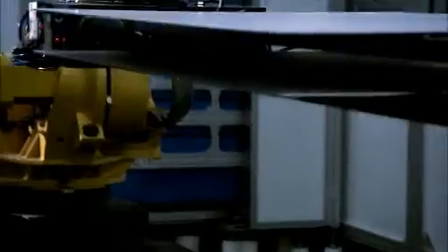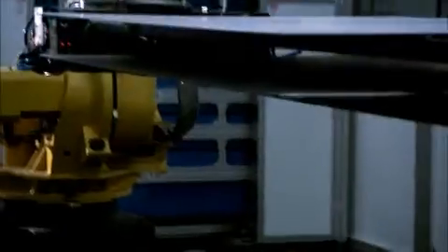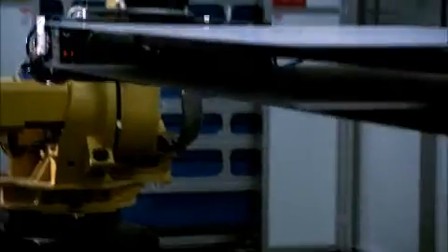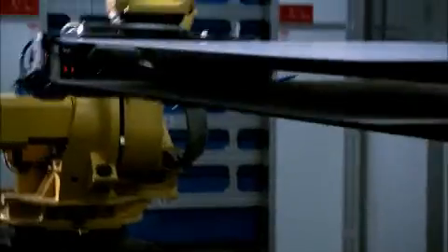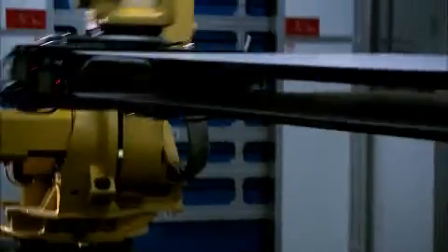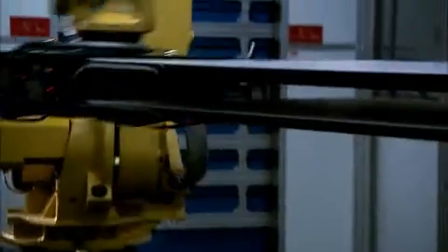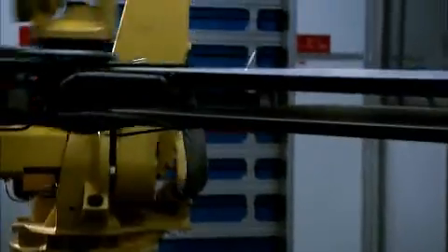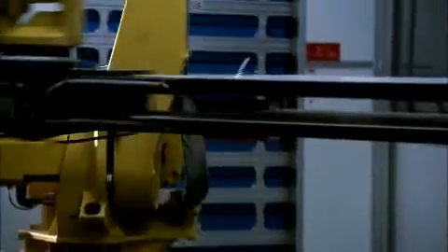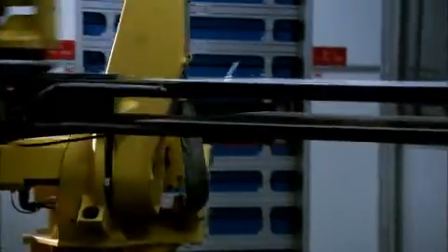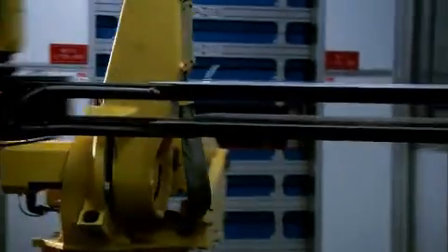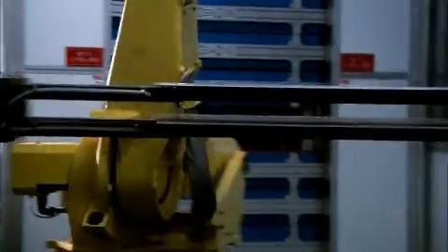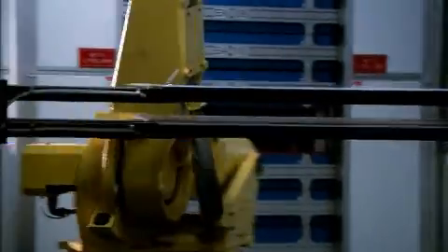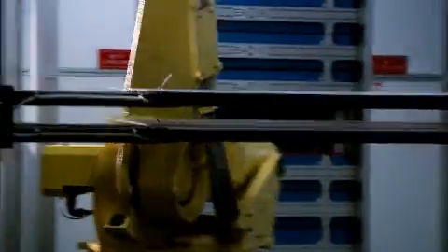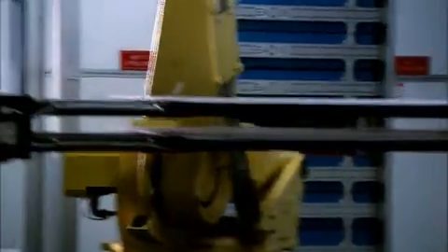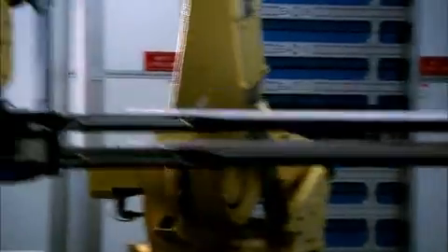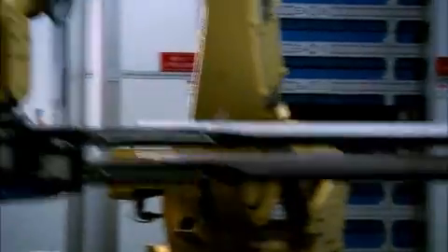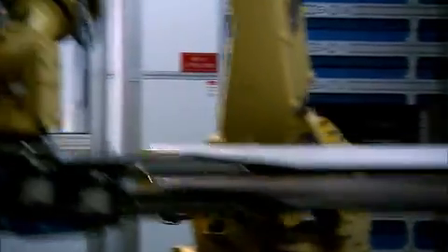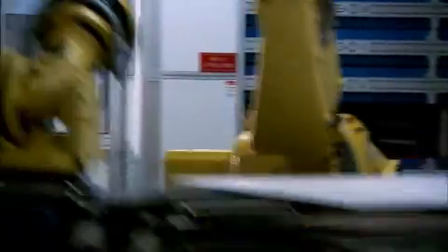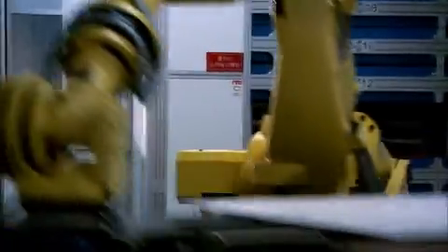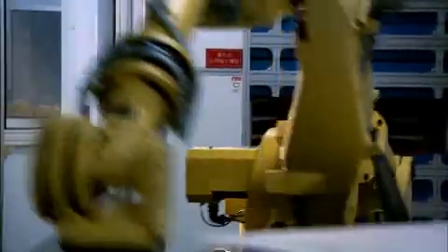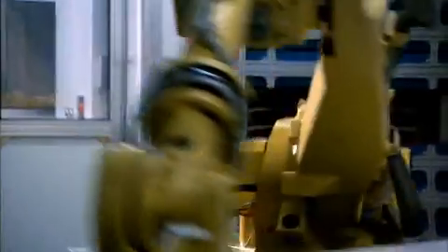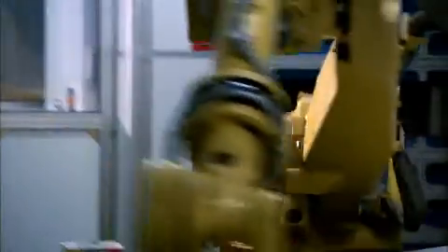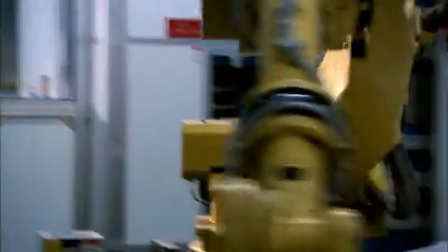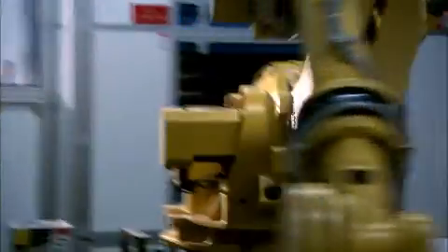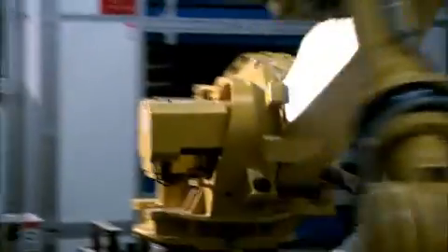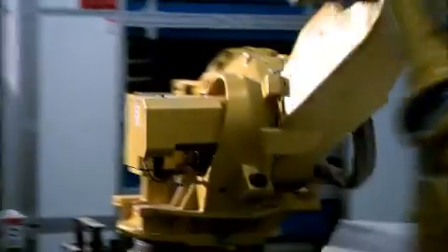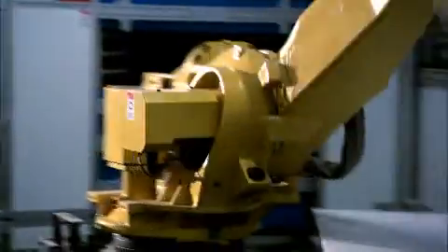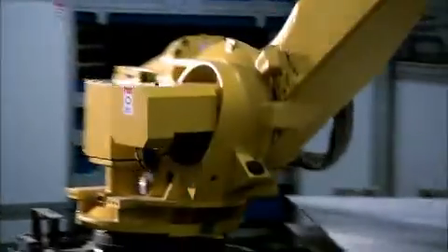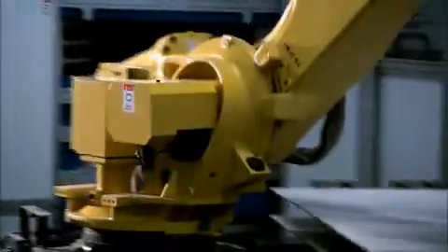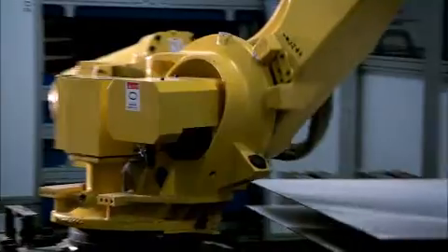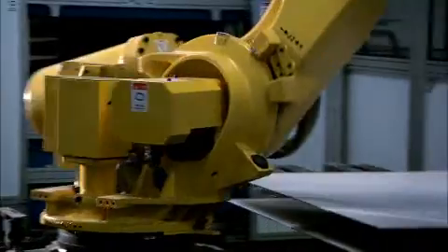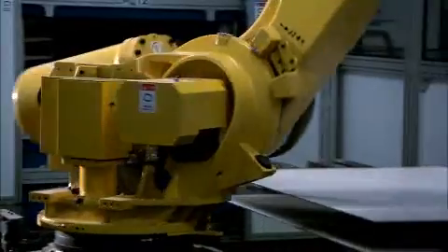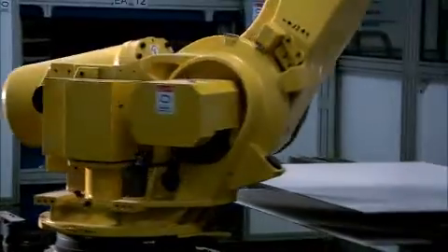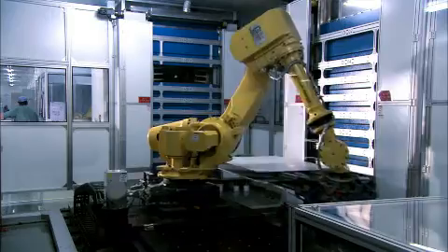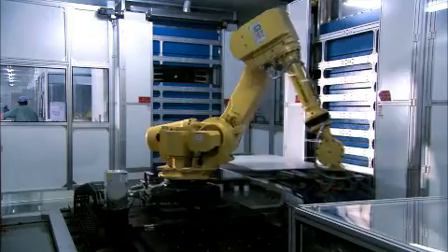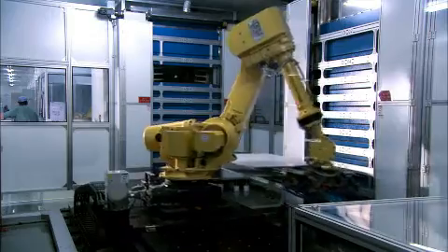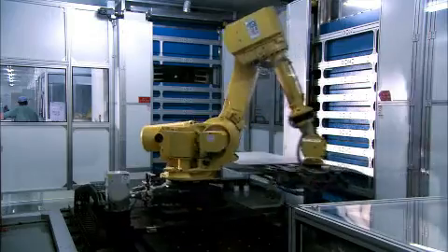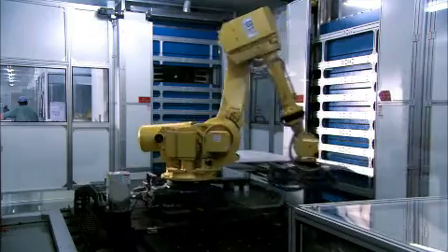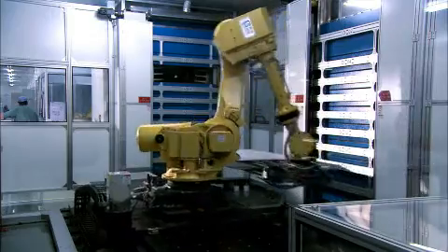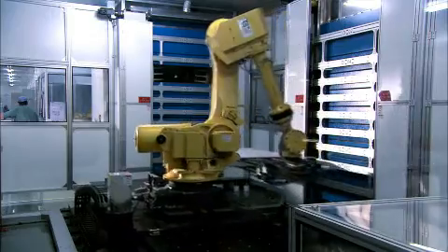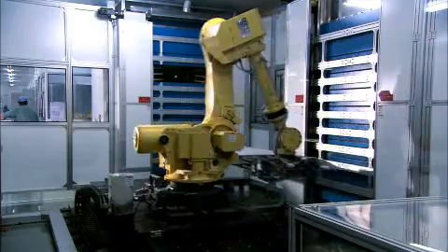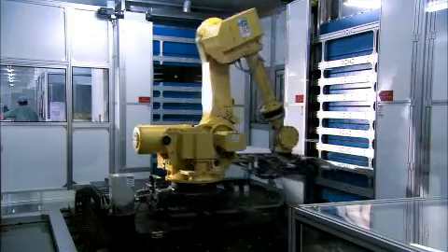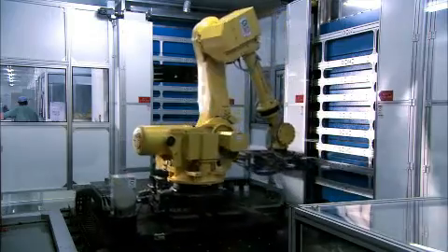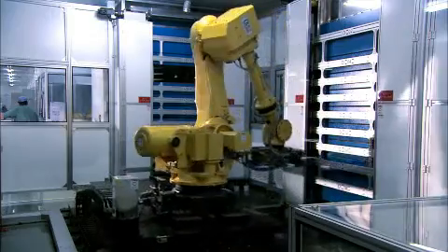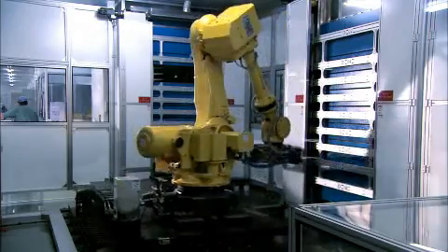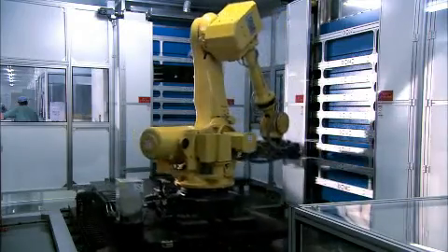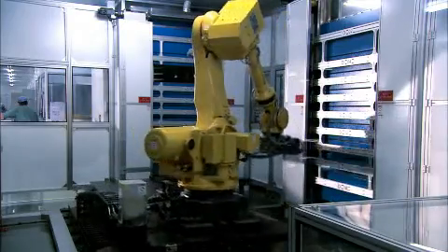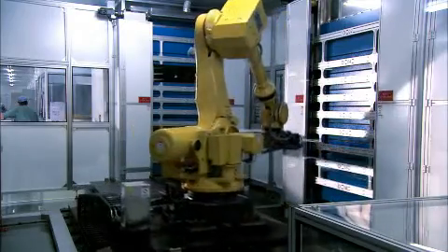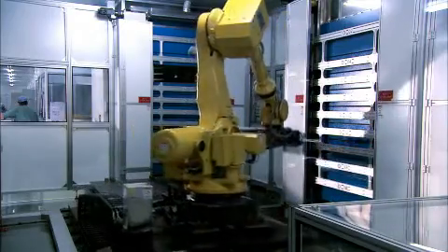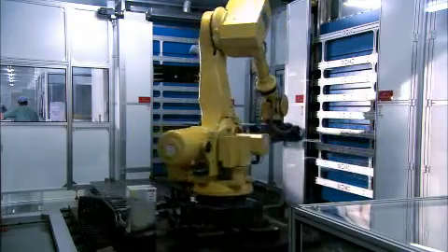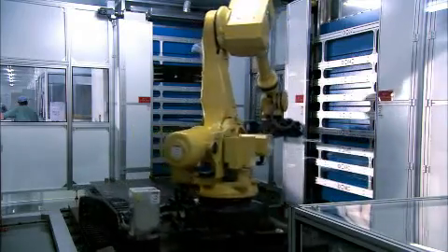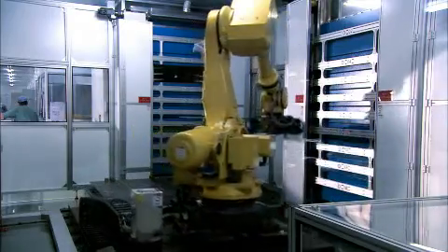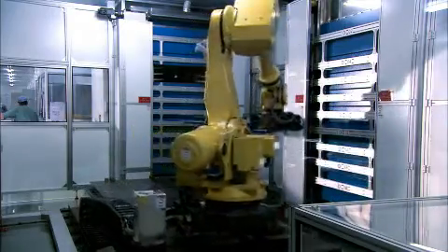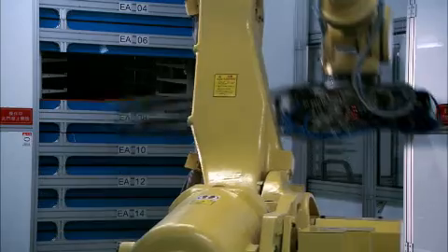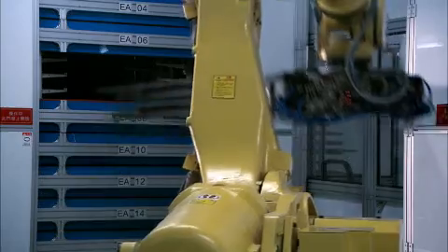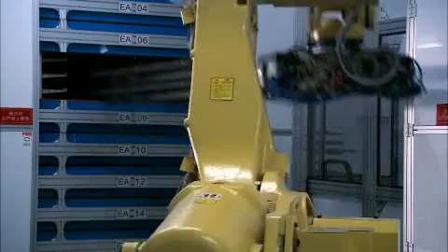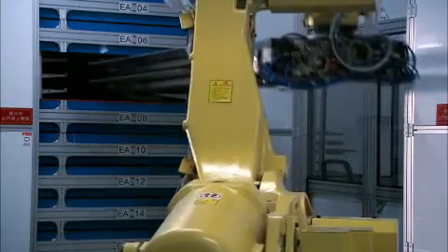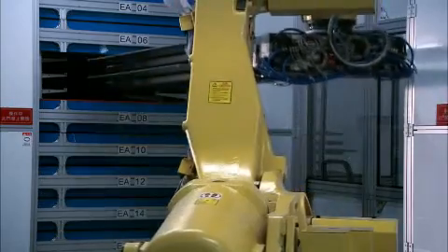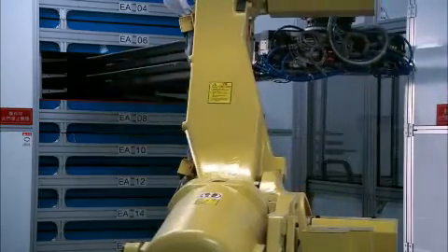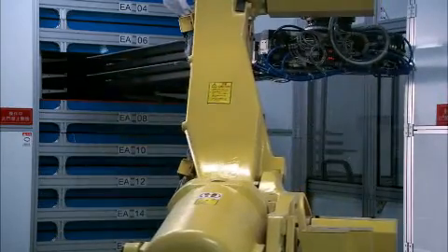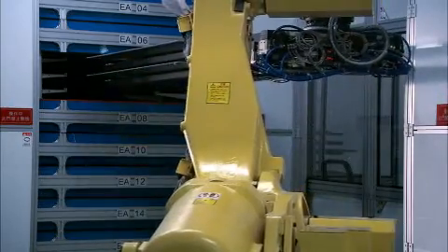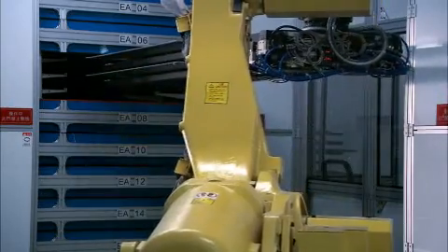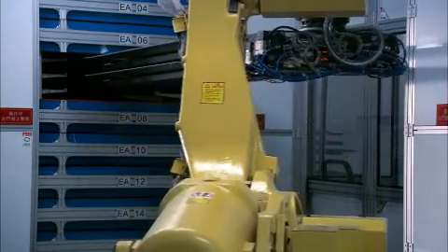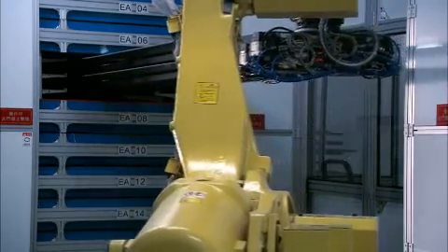We use a robot to ensure accurate movement, high productivity, and to minimize the risk of damage to the cells.